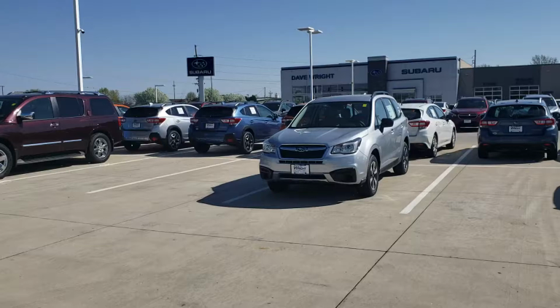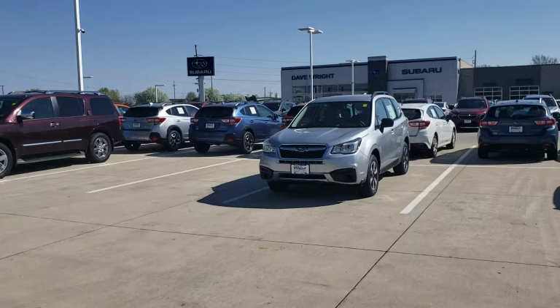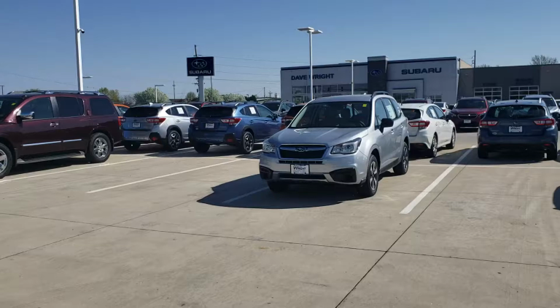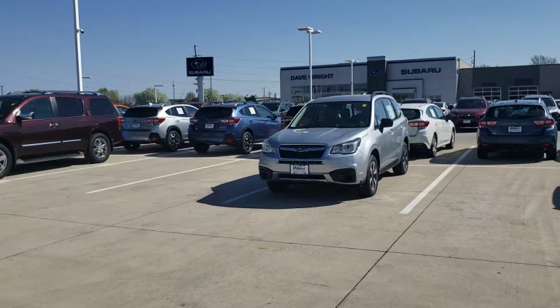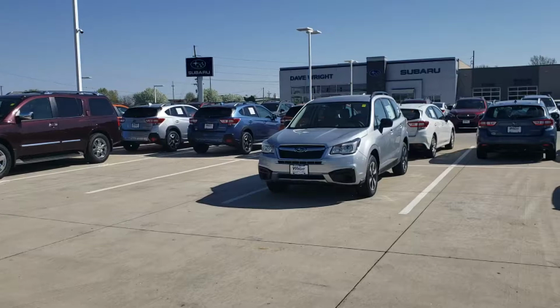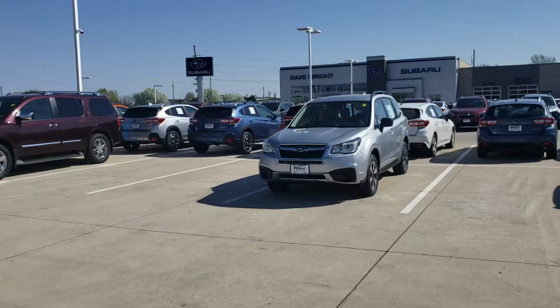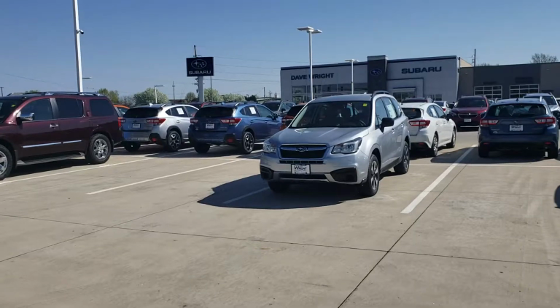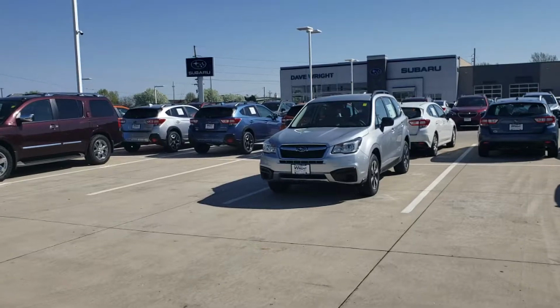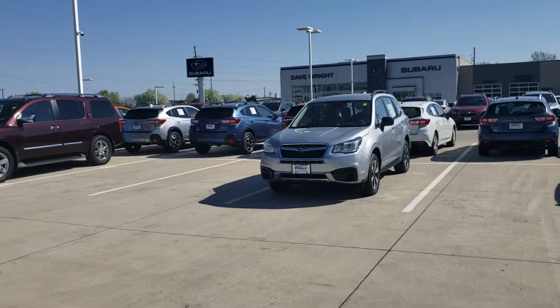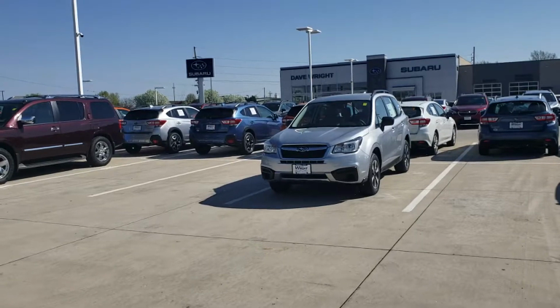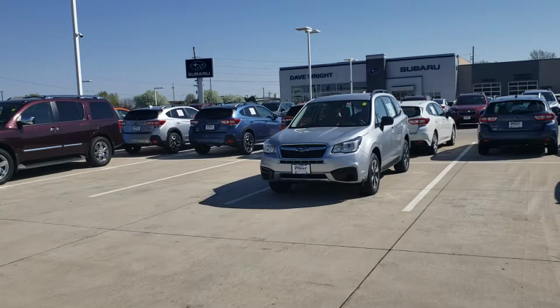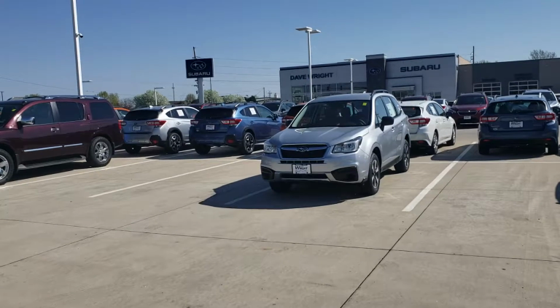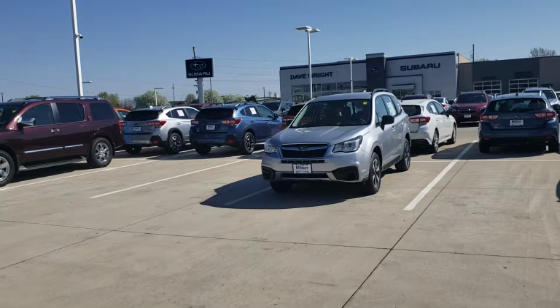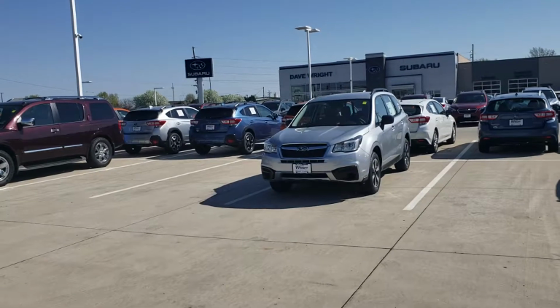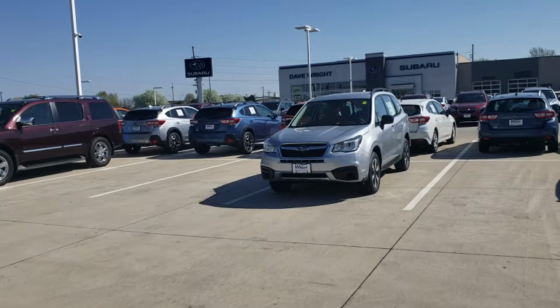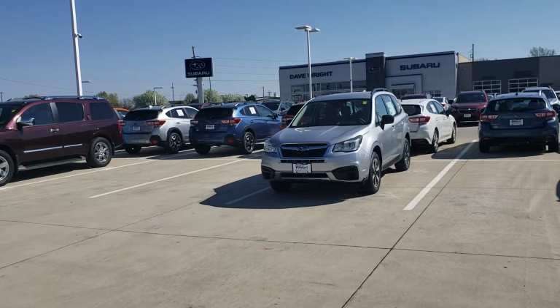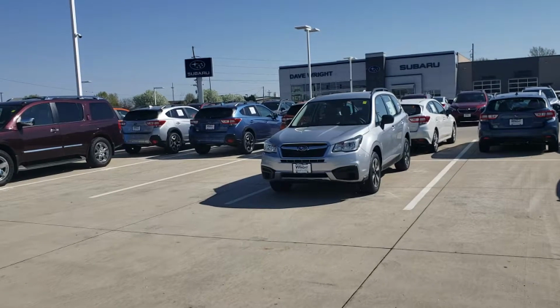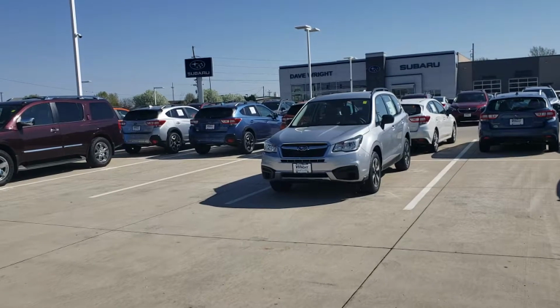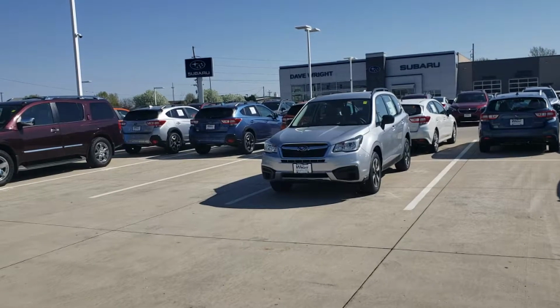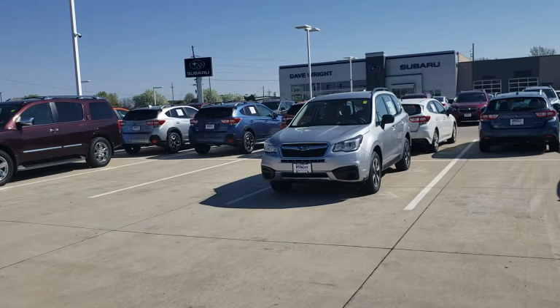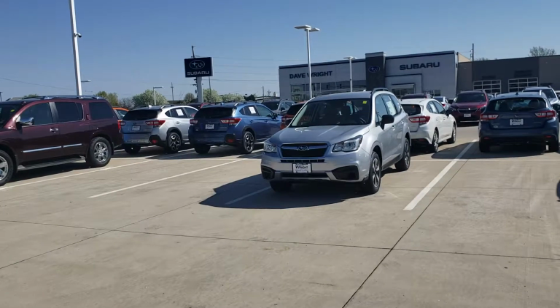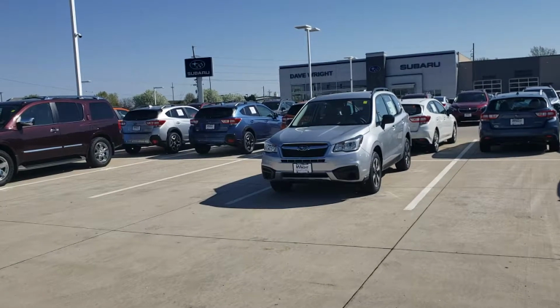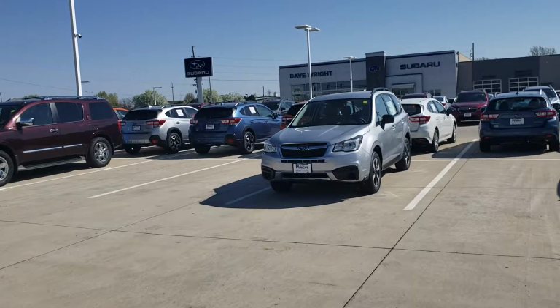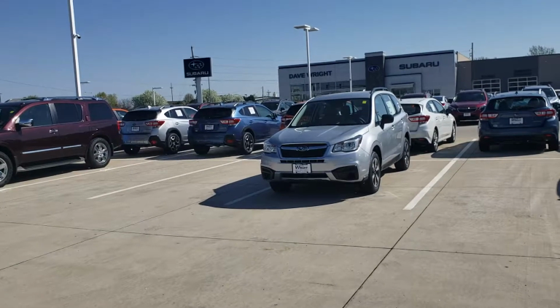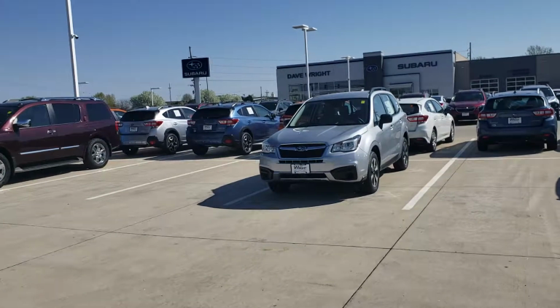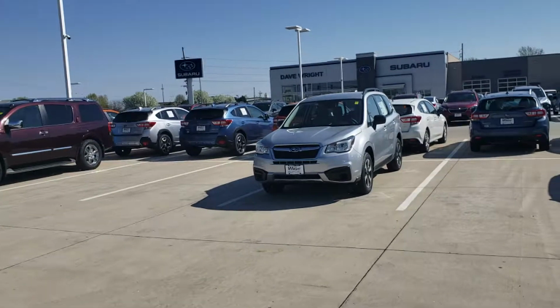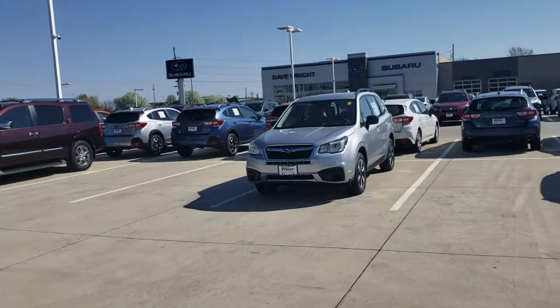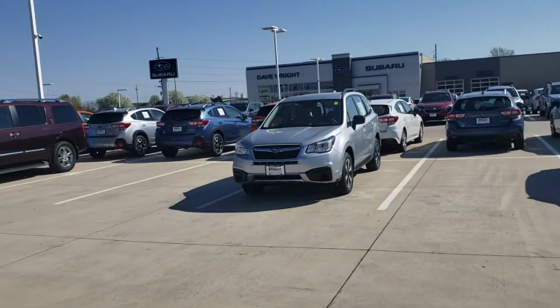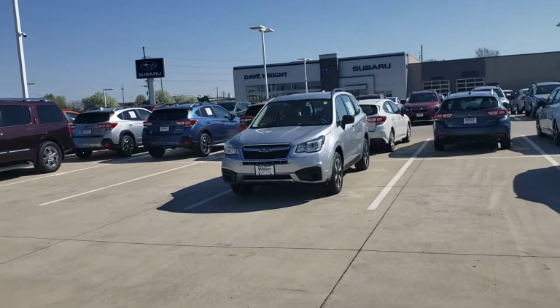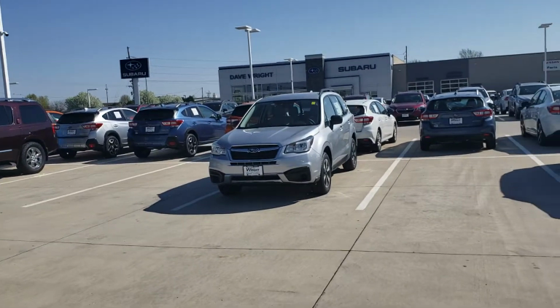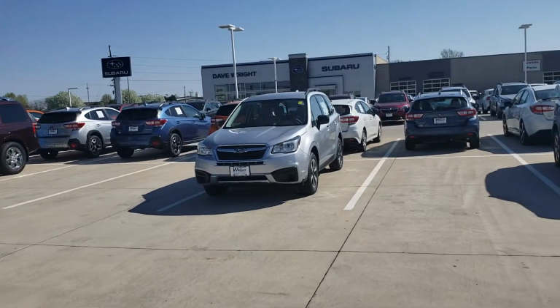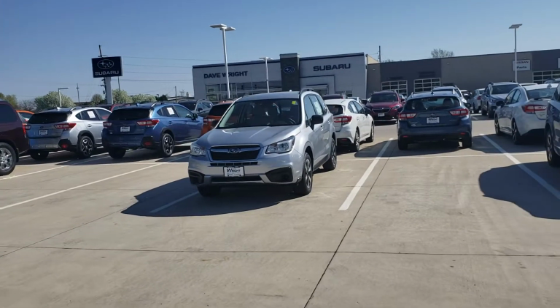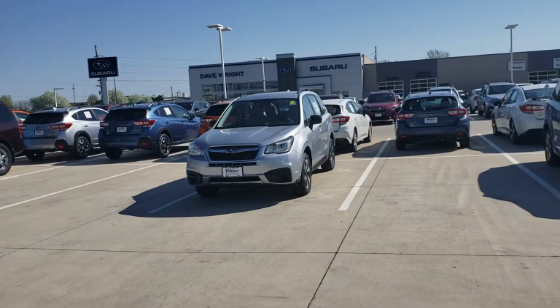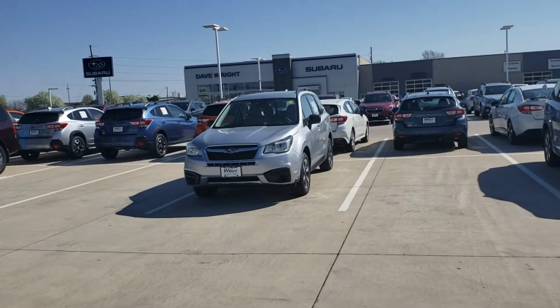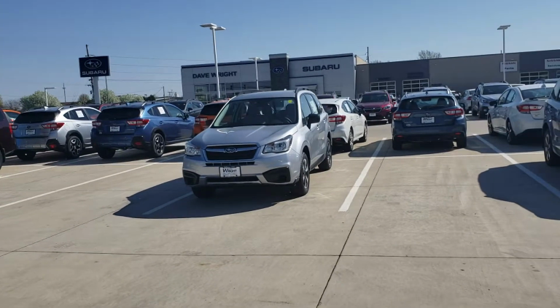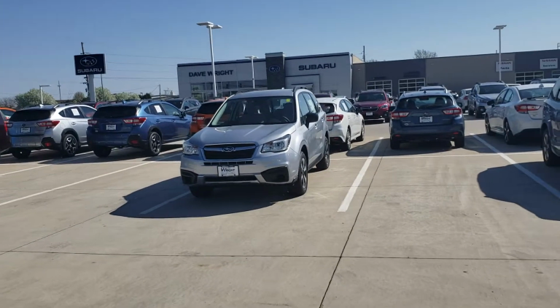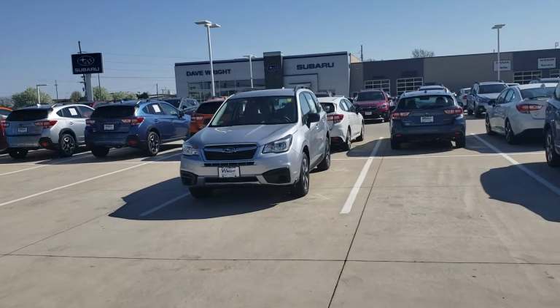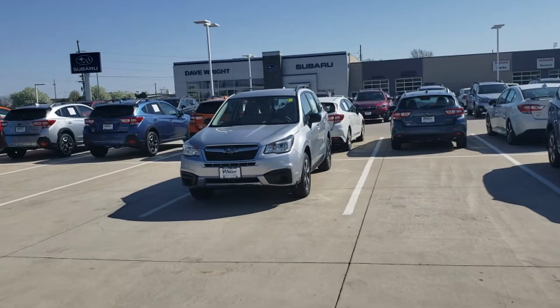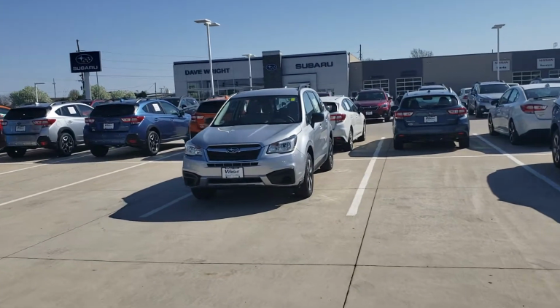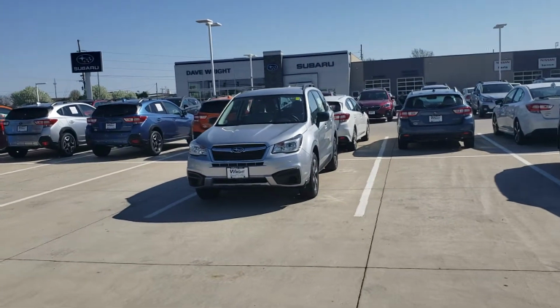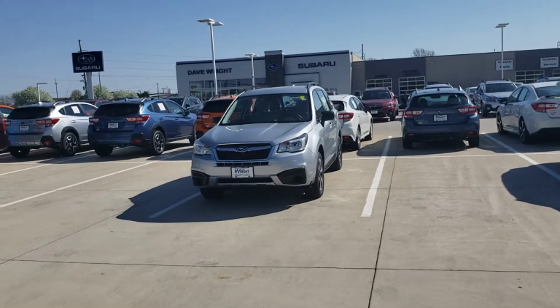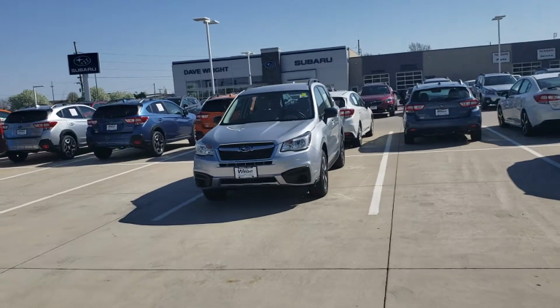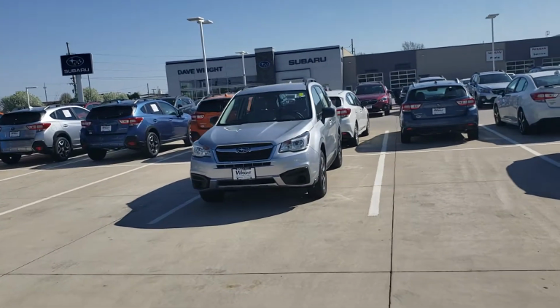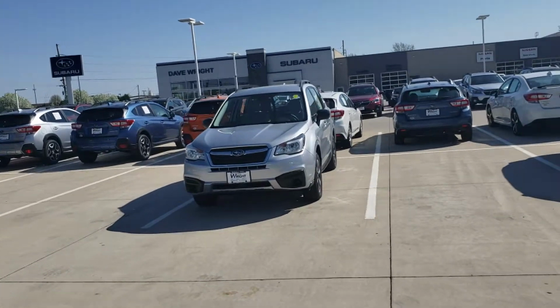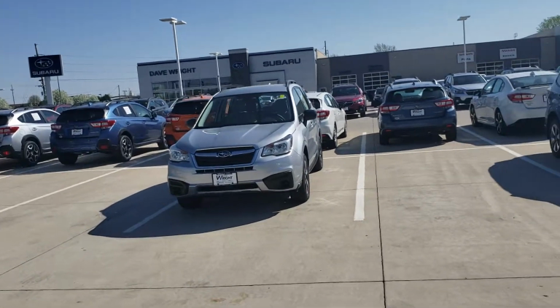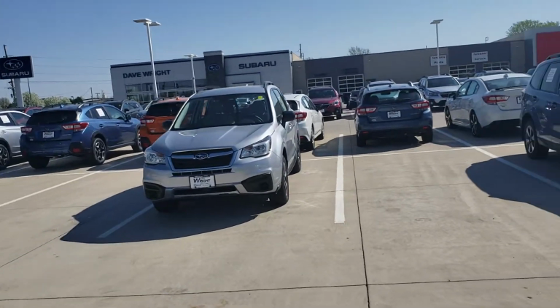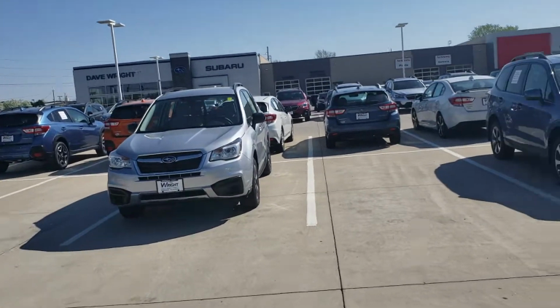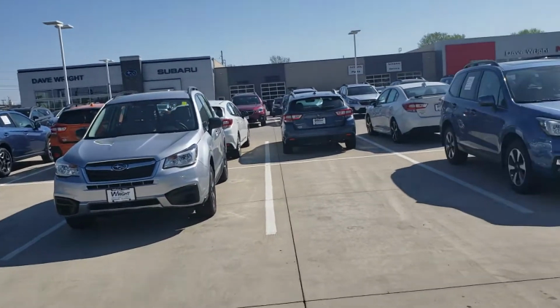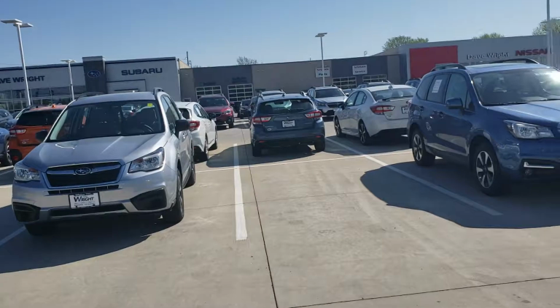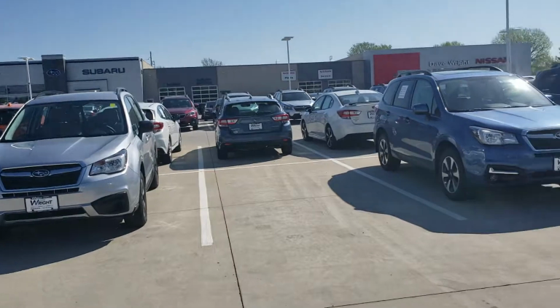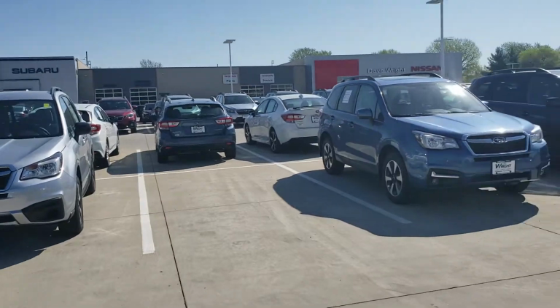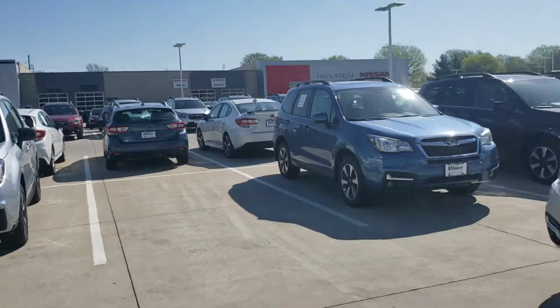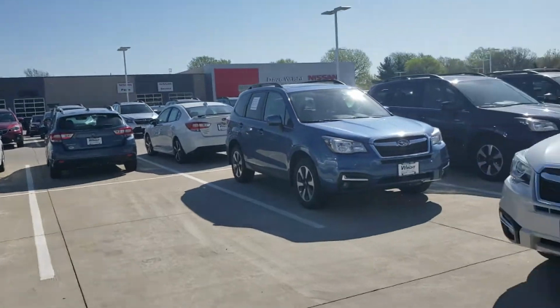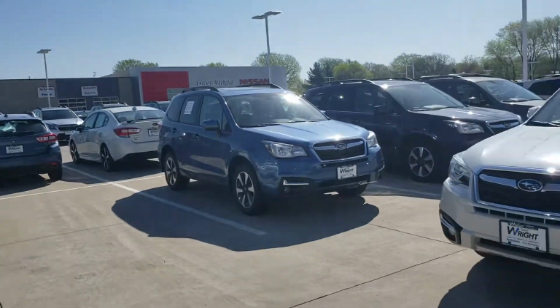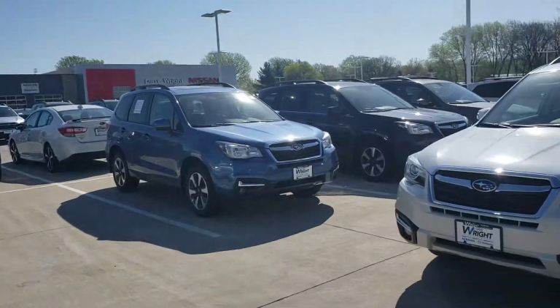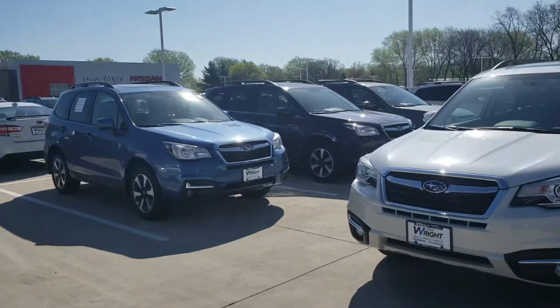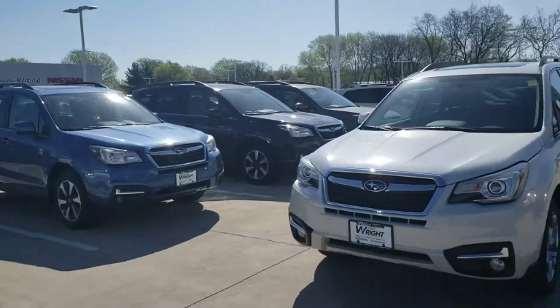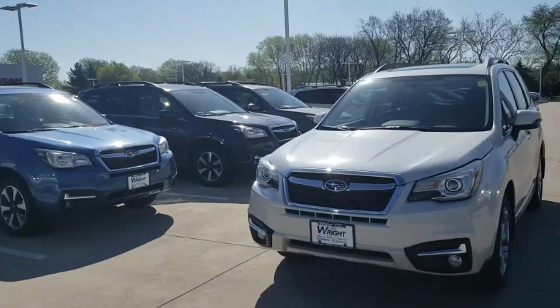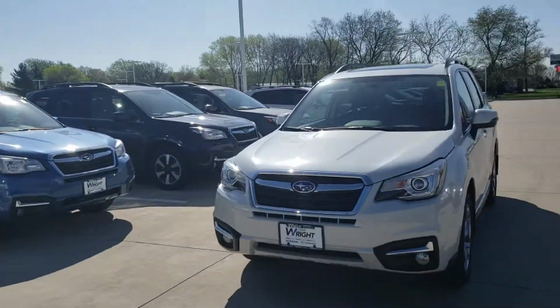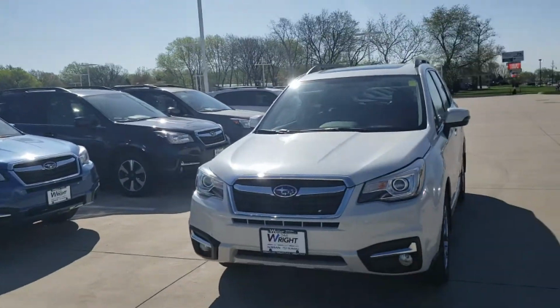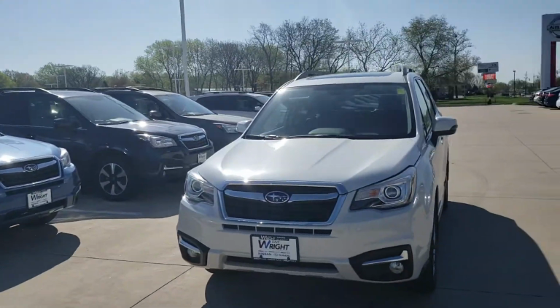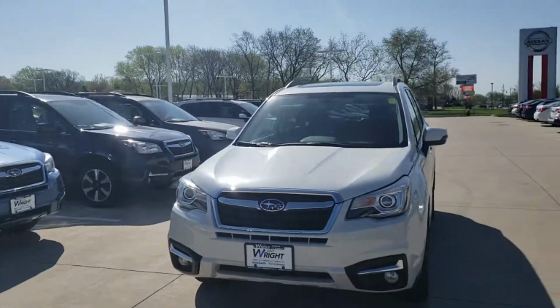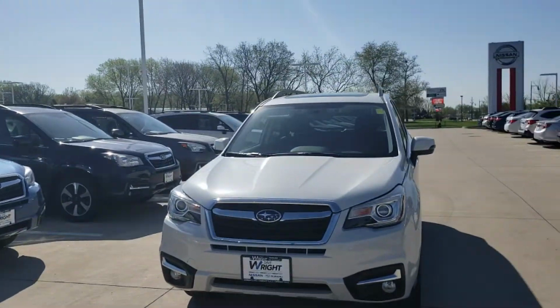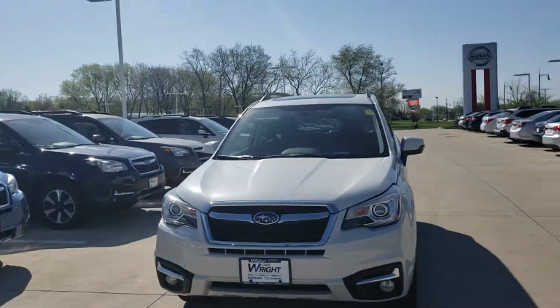Hi, this is Jamie Tucker at Dave Wright Nissan Subaru. I just wanted to send you a little video saying thanks for your interest in us and also in the 2018 Forester.